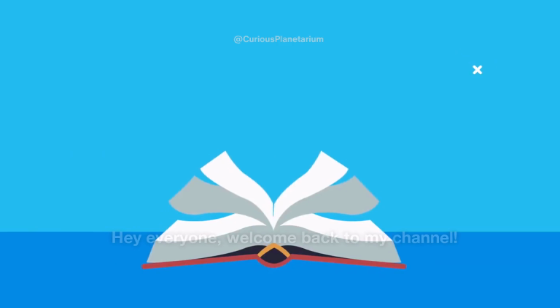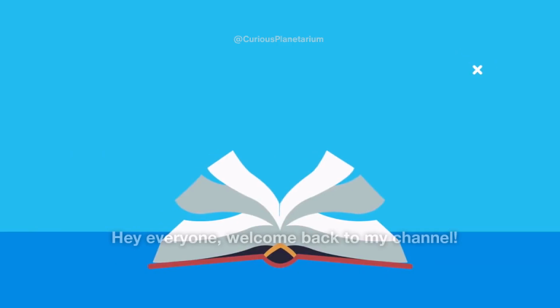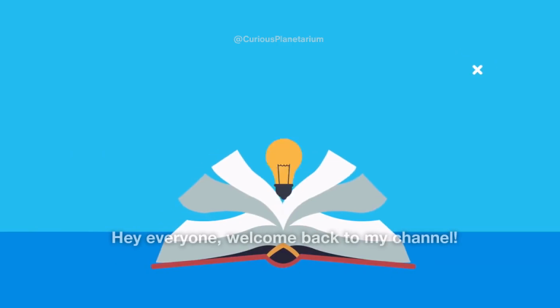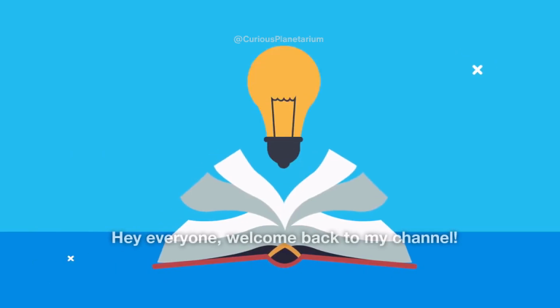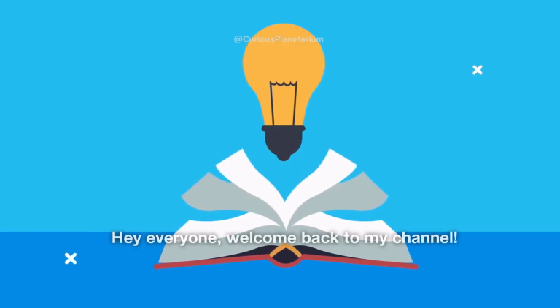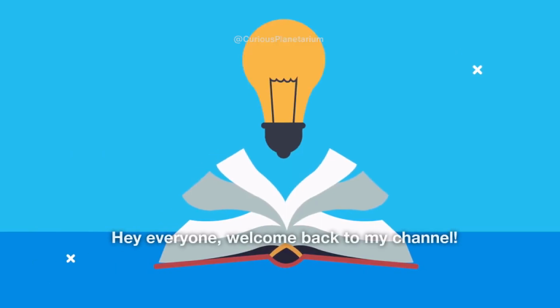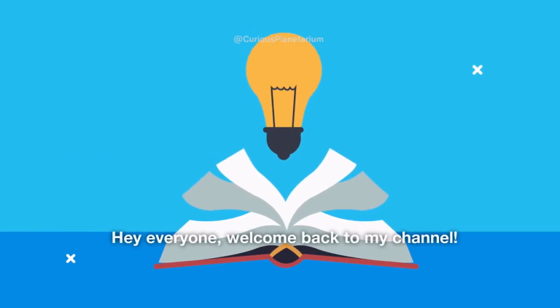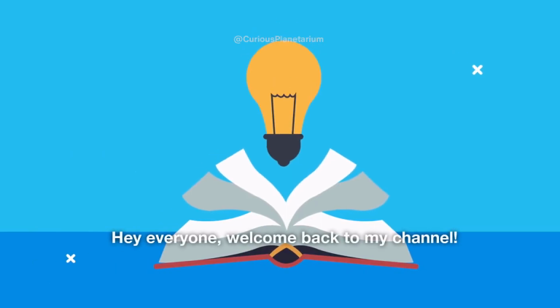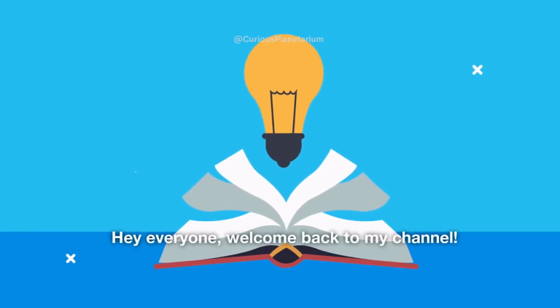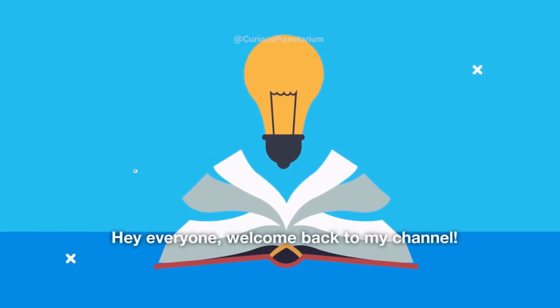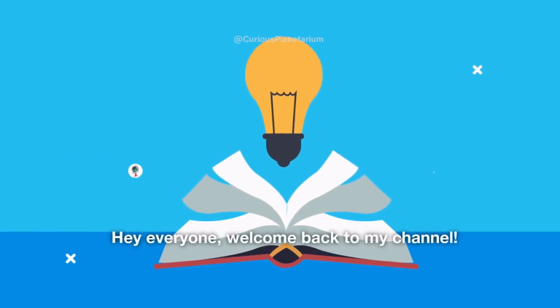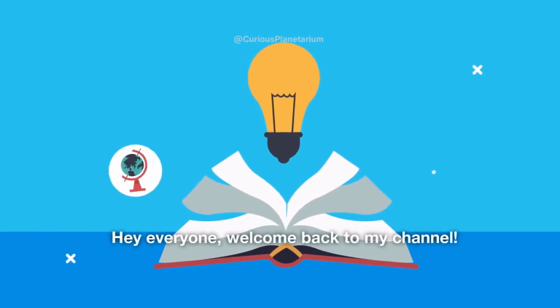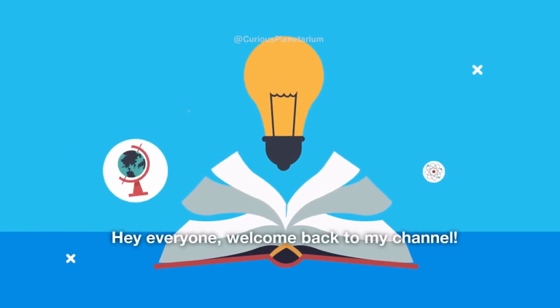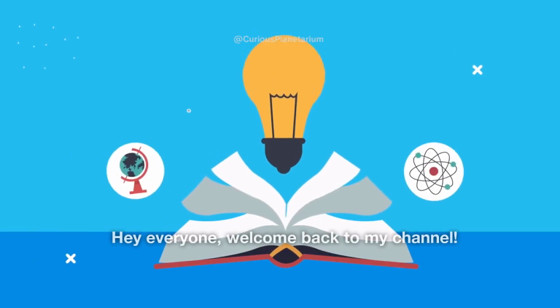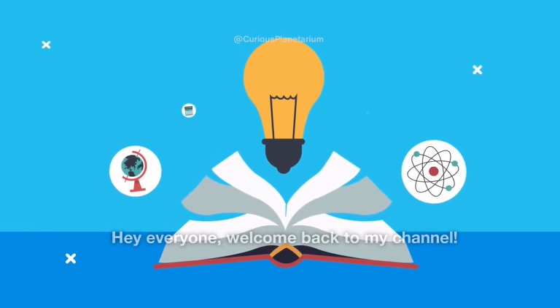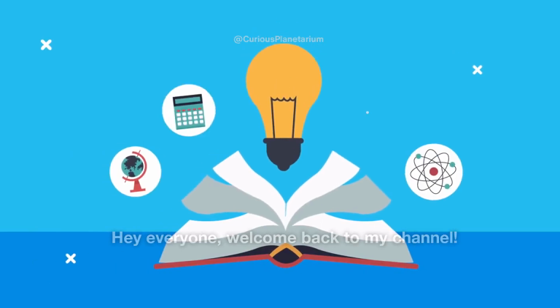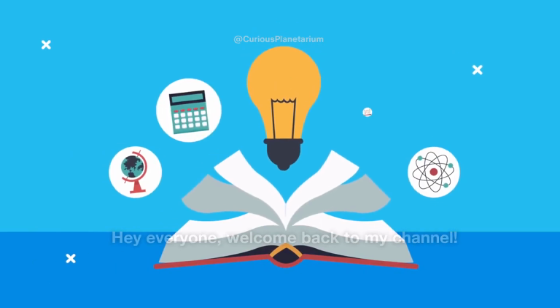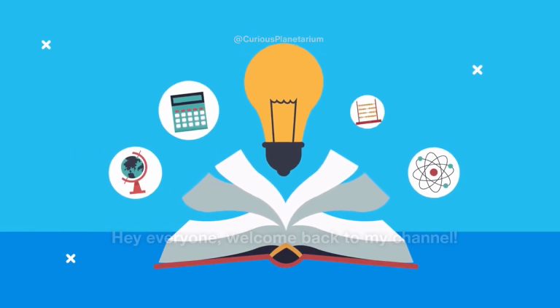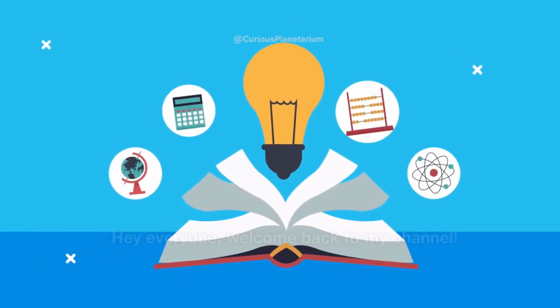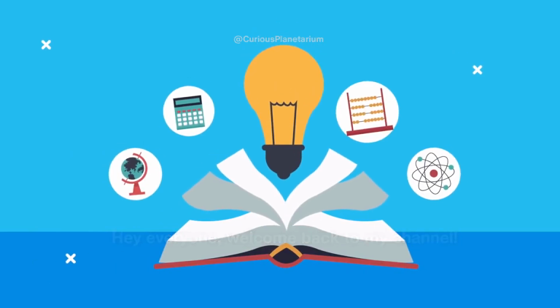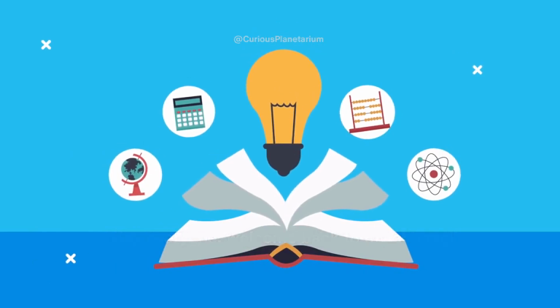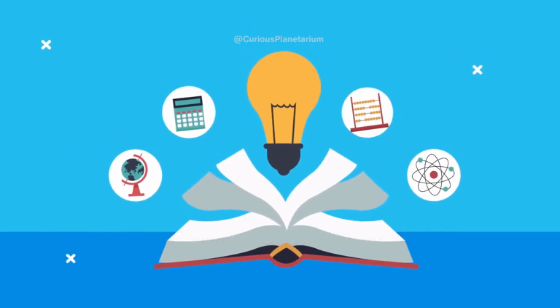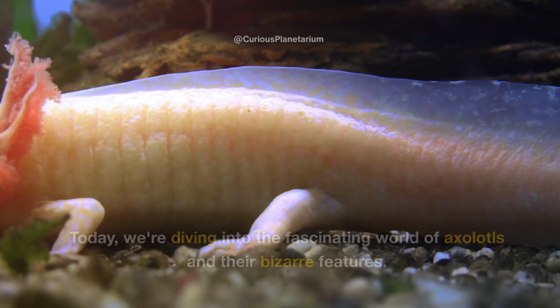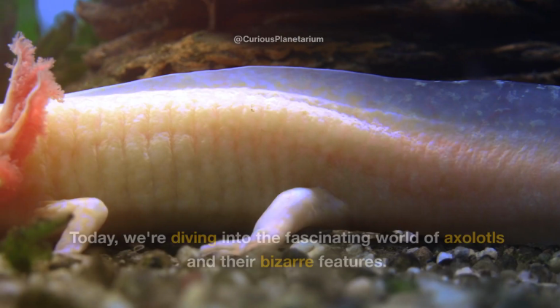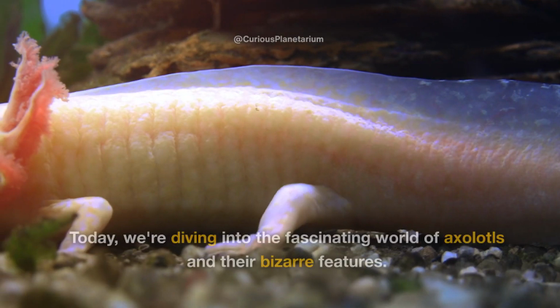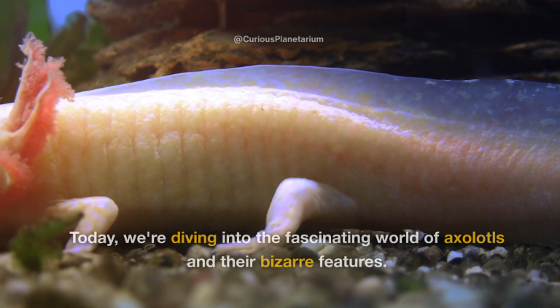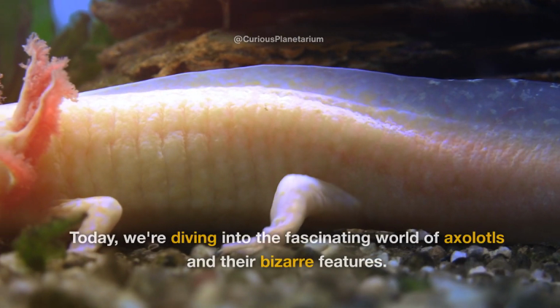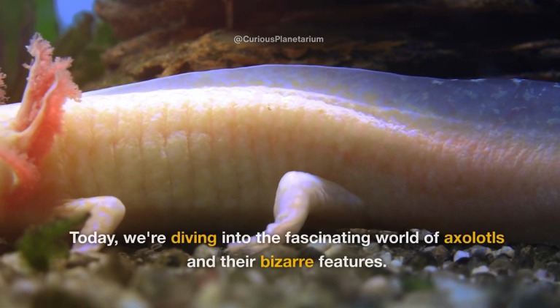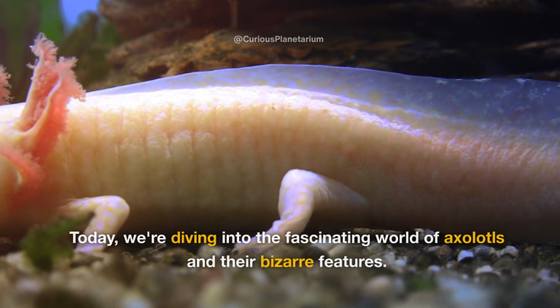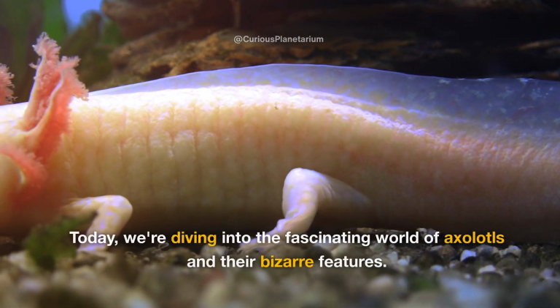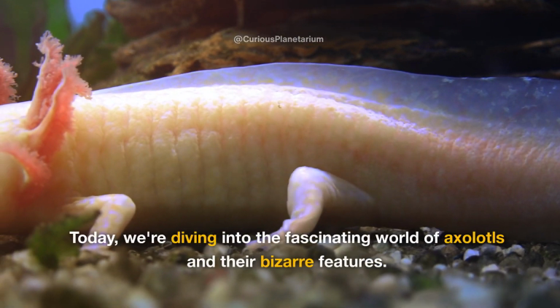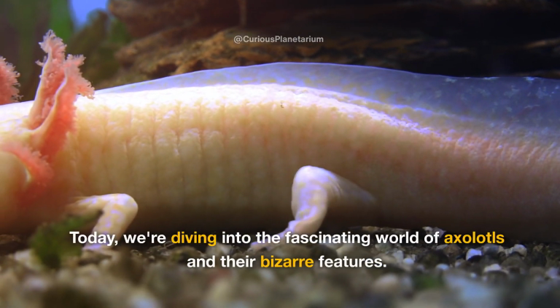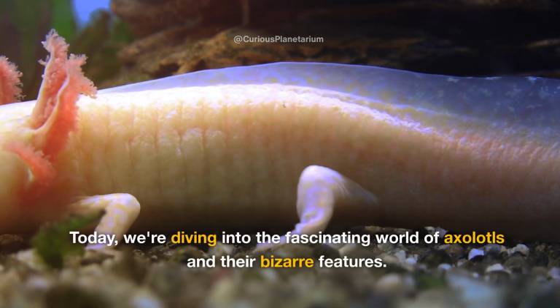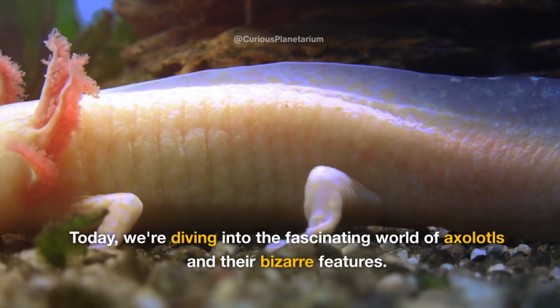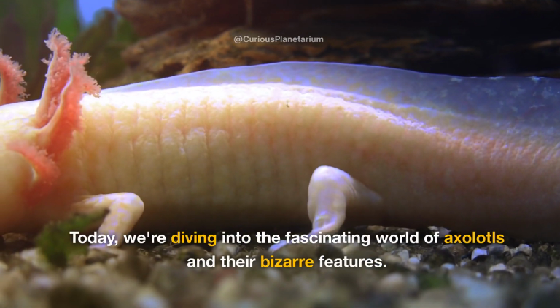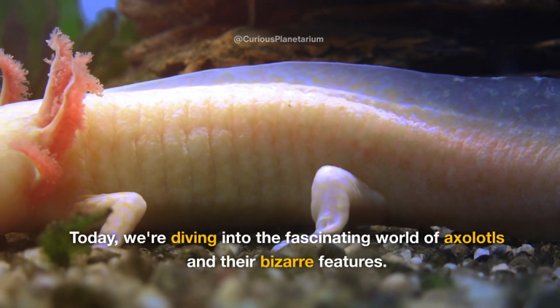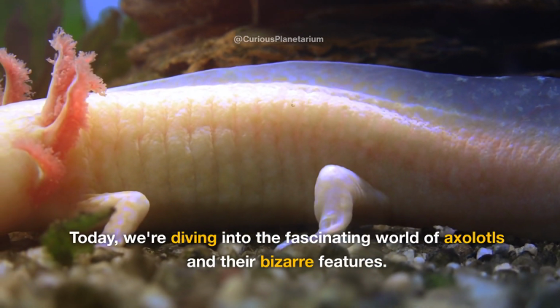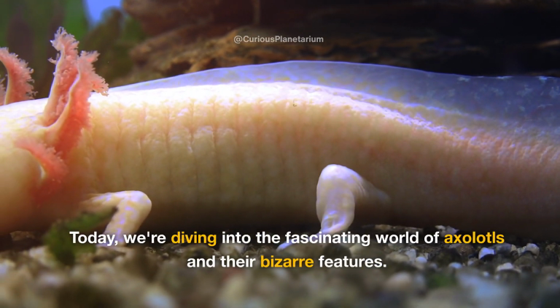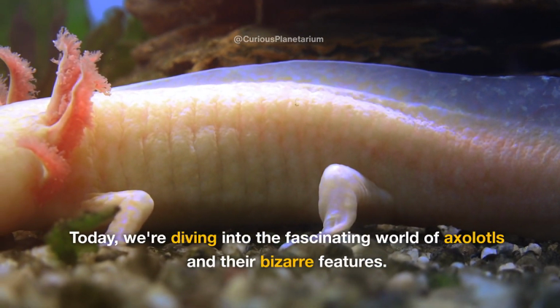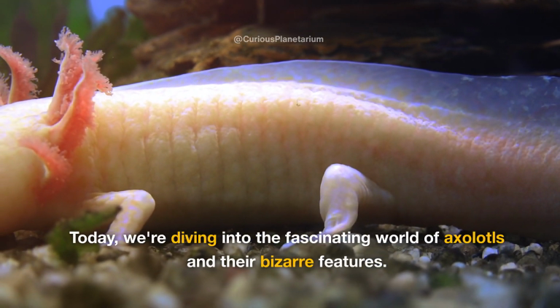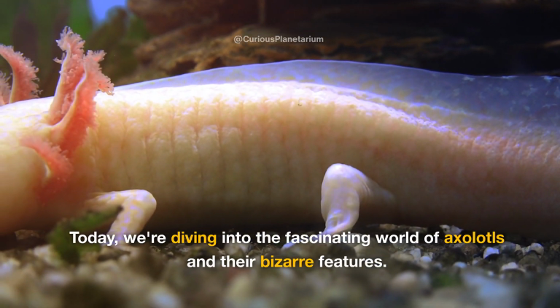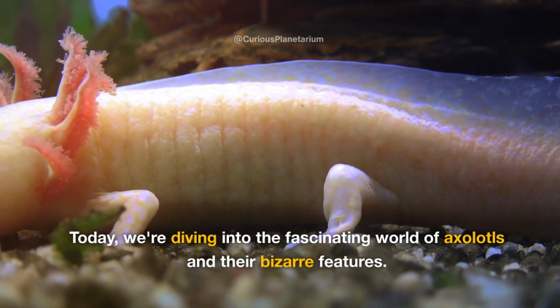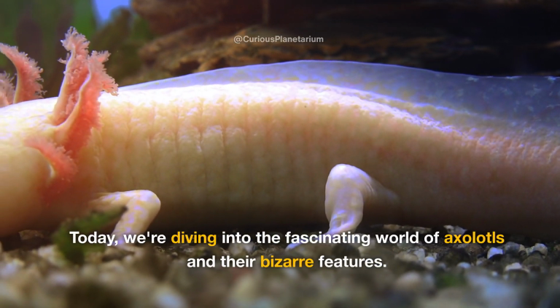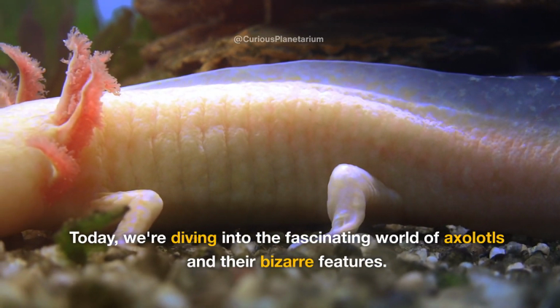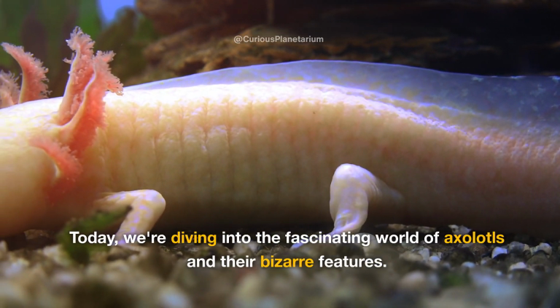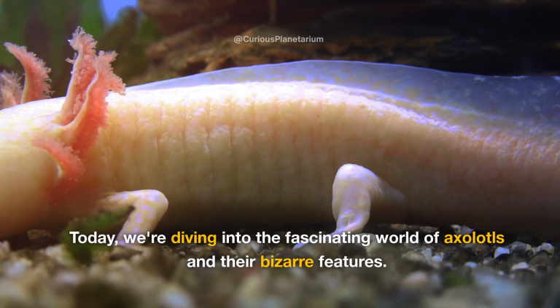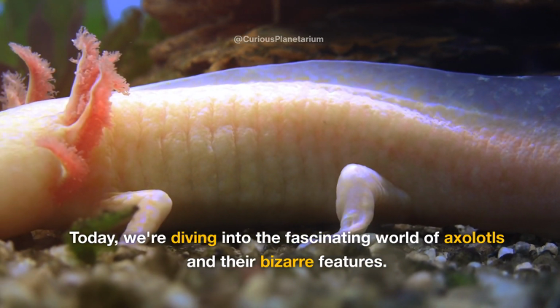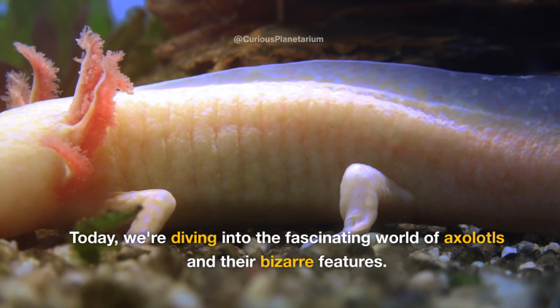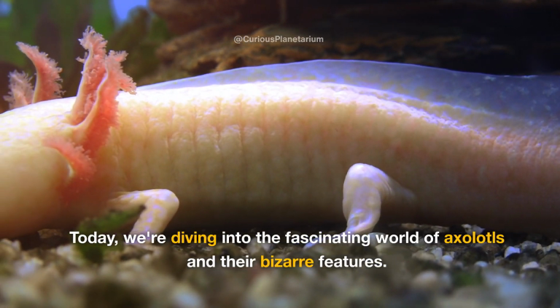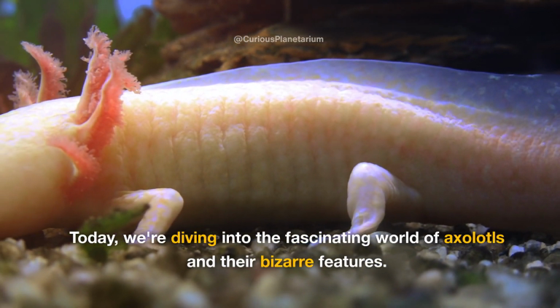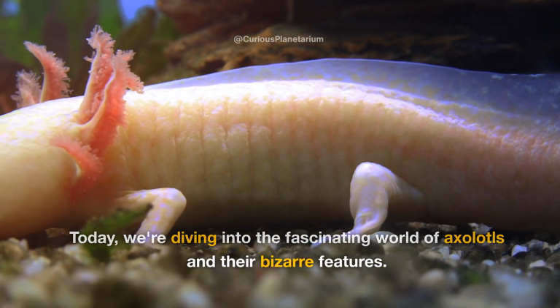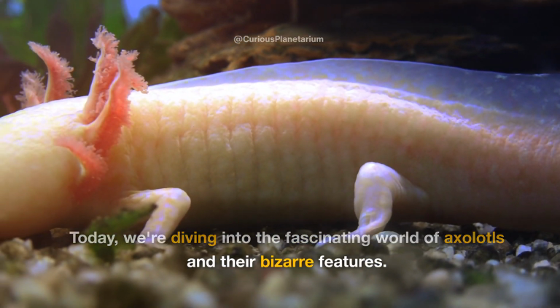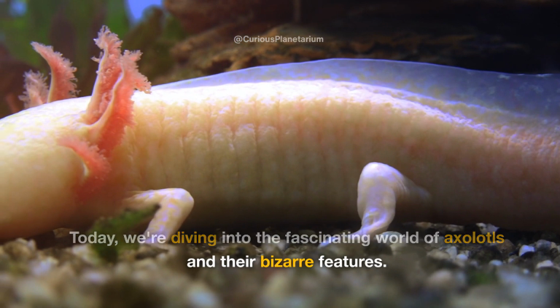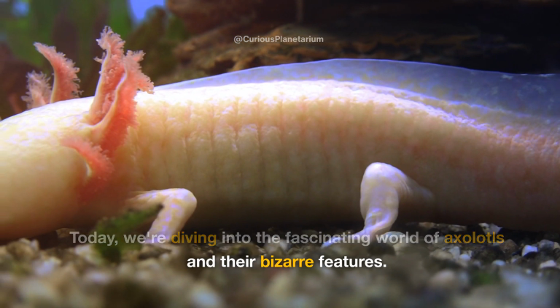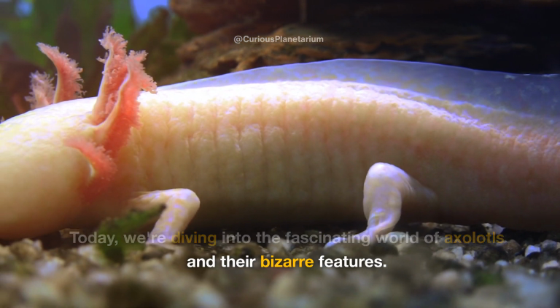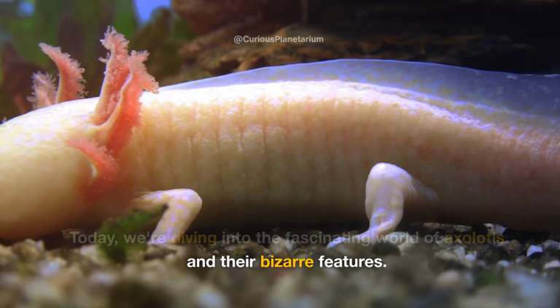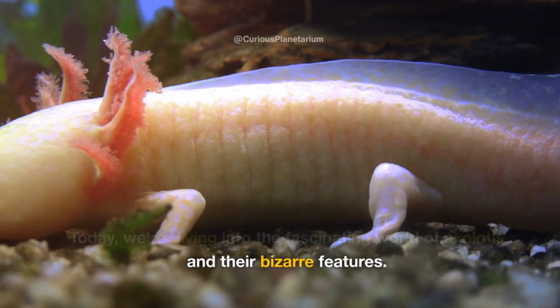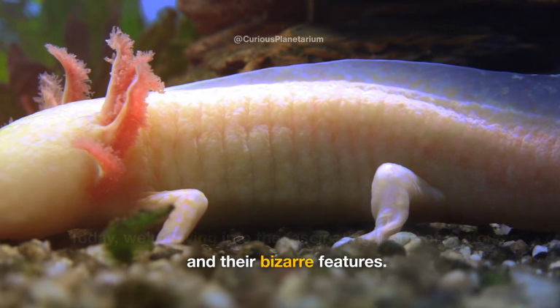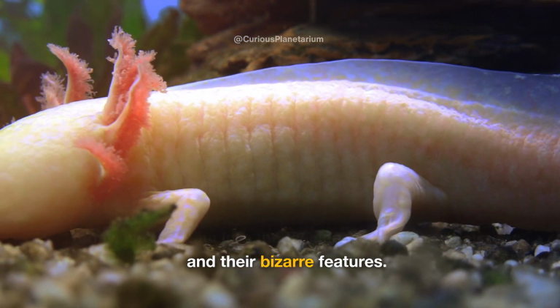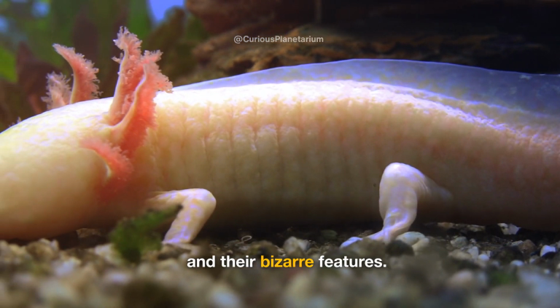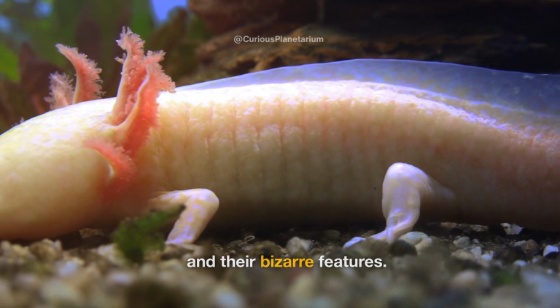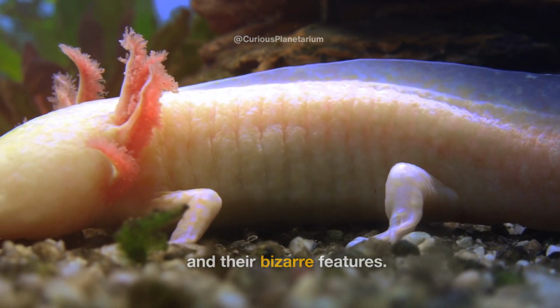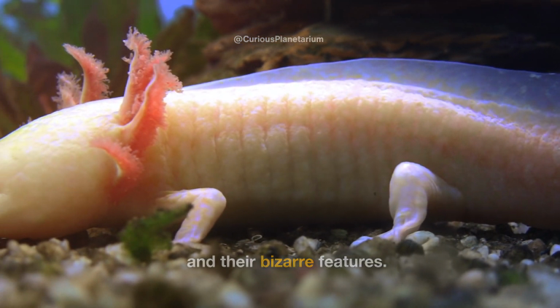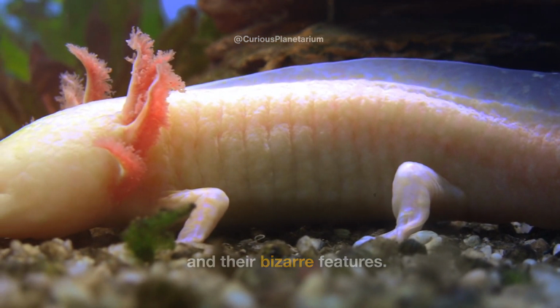Hey everyone, welcome back to my channel. Today, we're diving into the fascinating world of axolotls and their bizarre features.